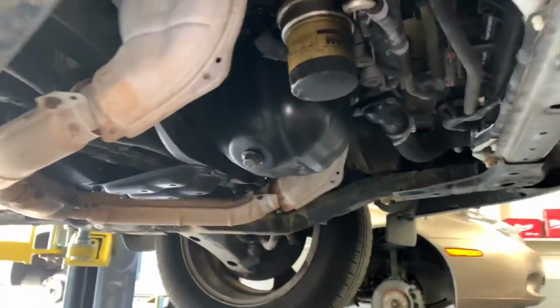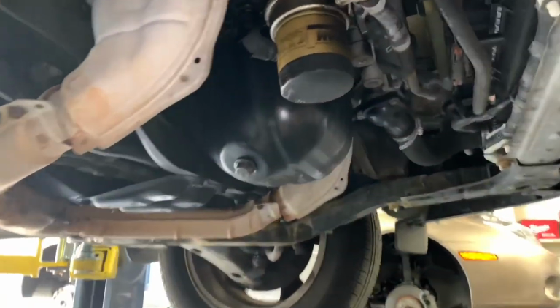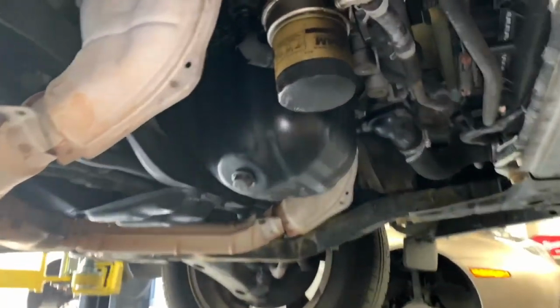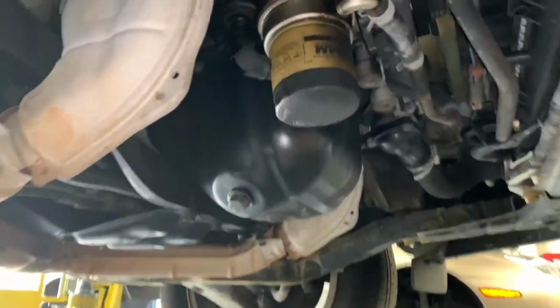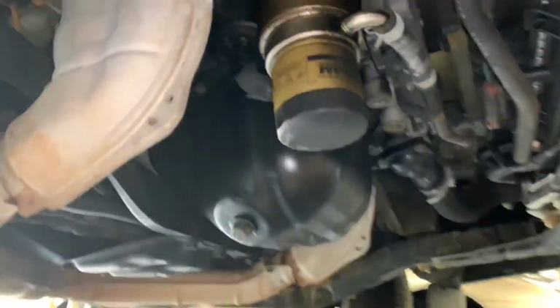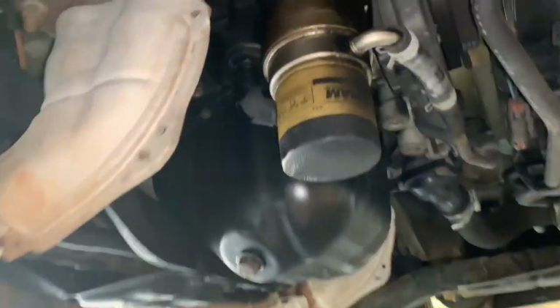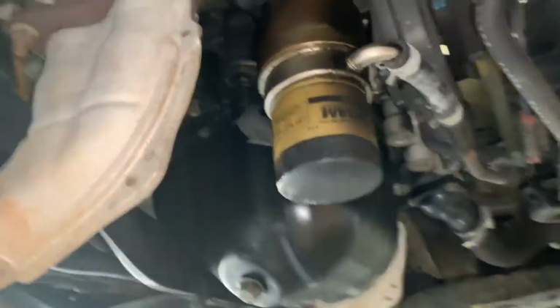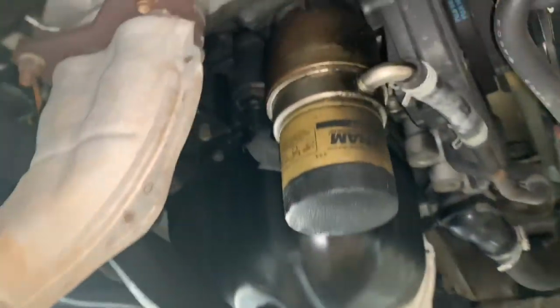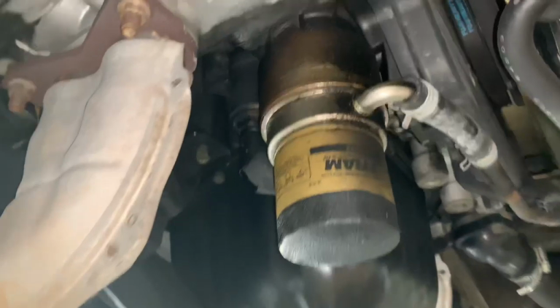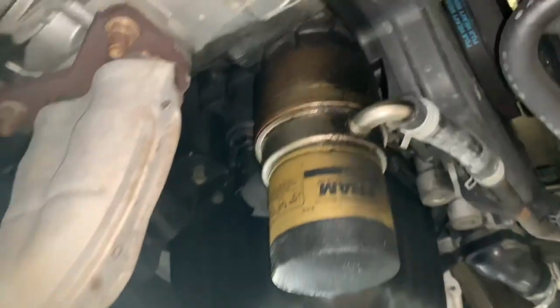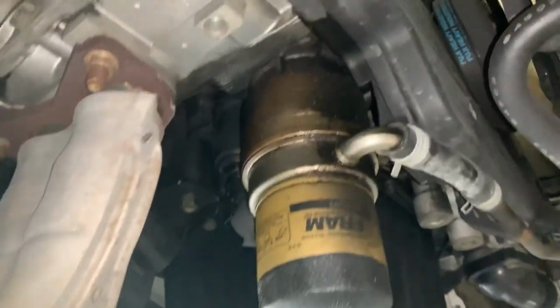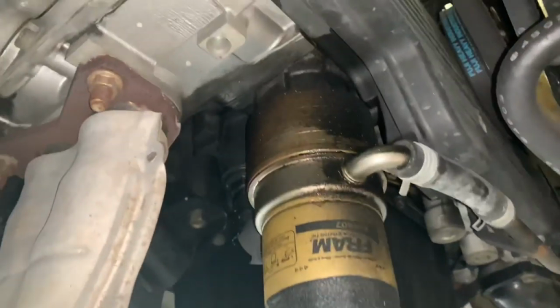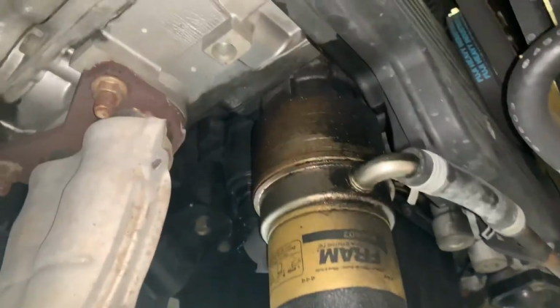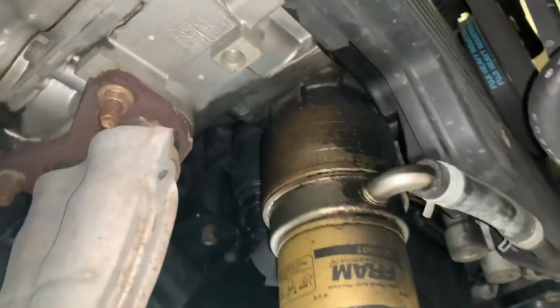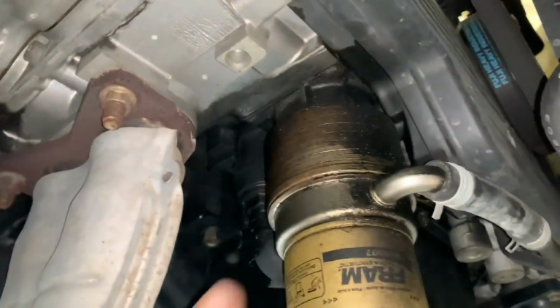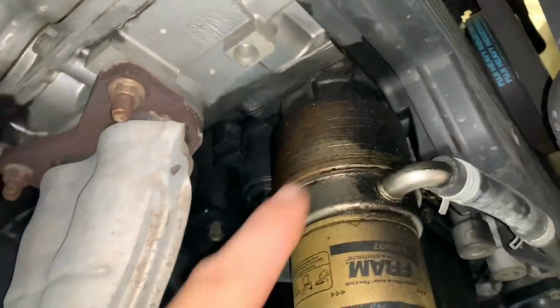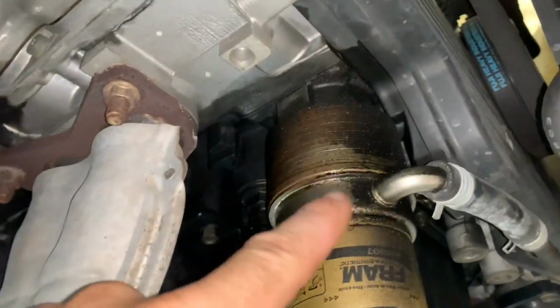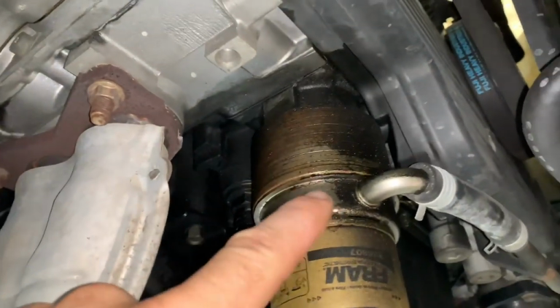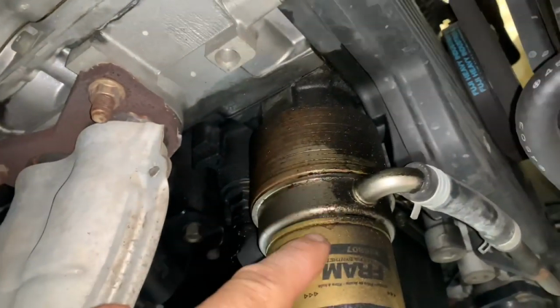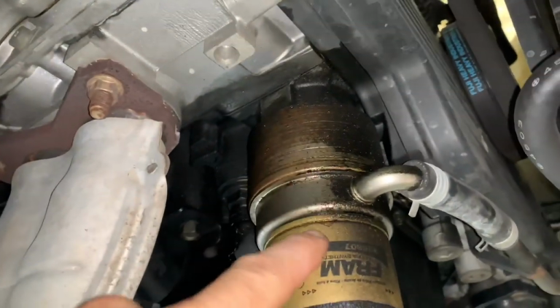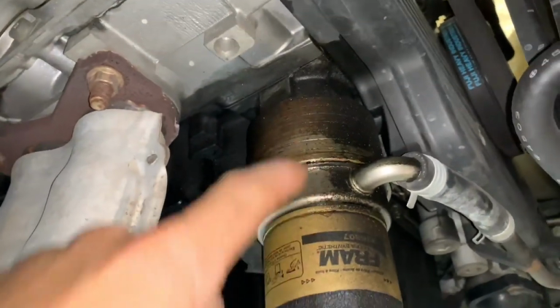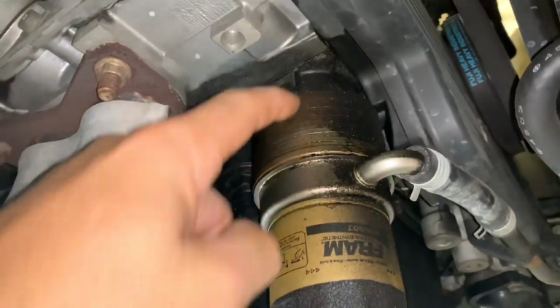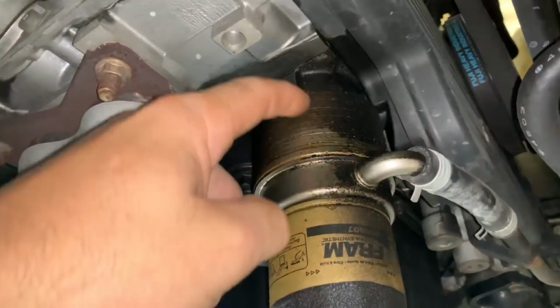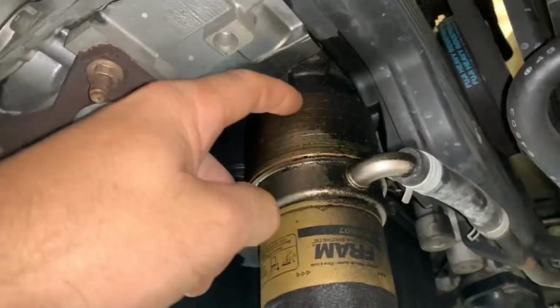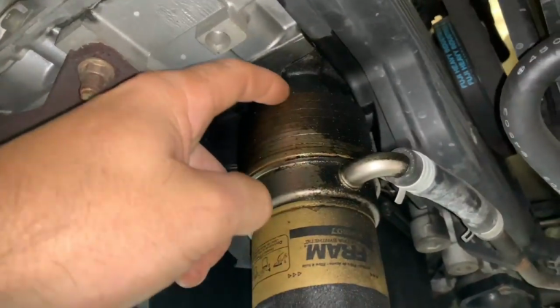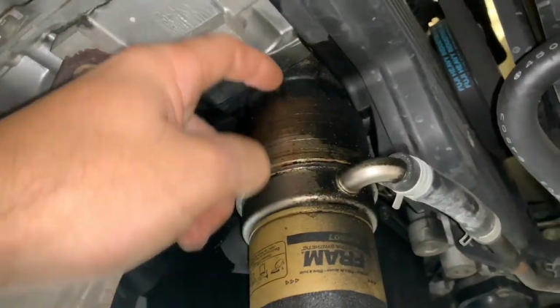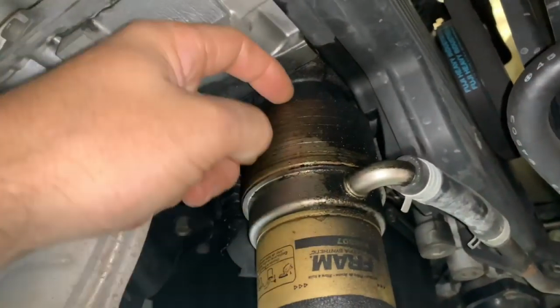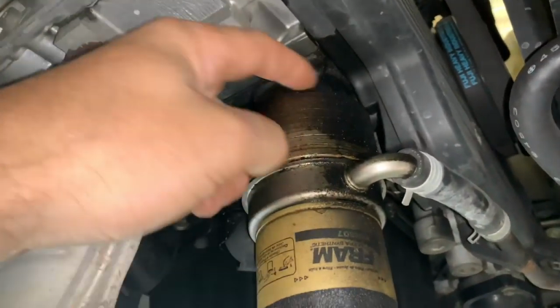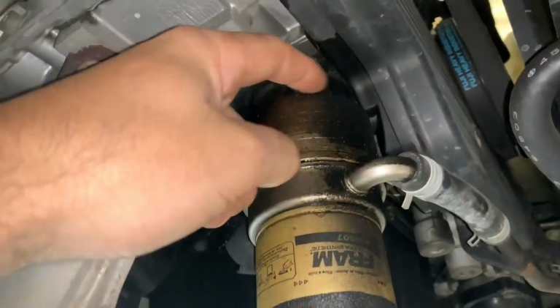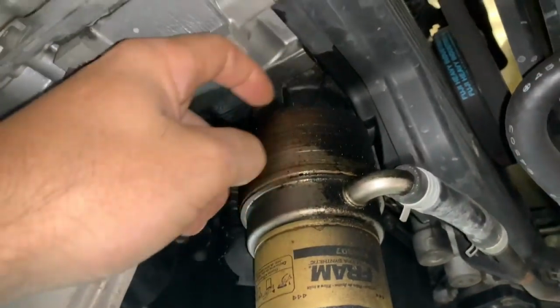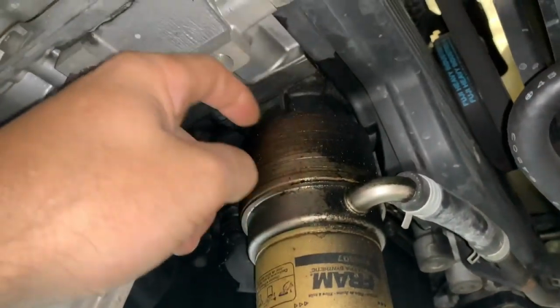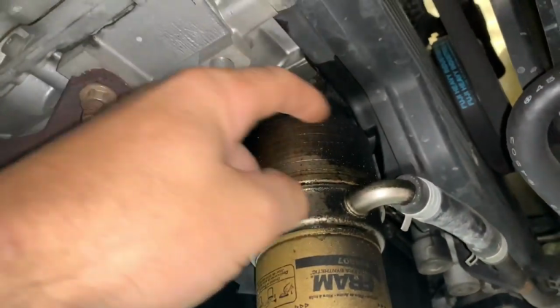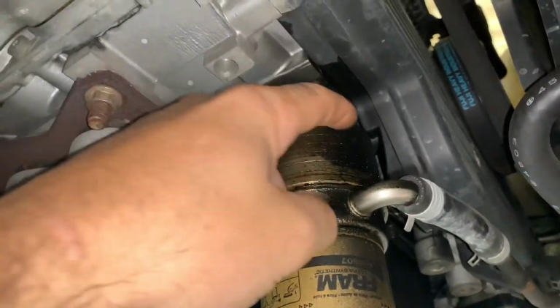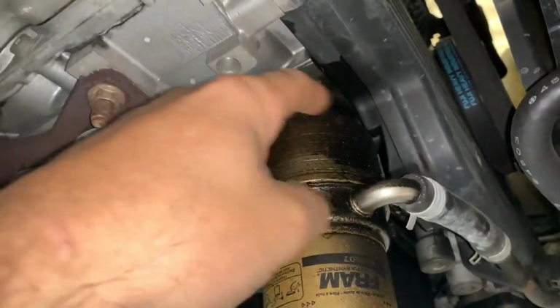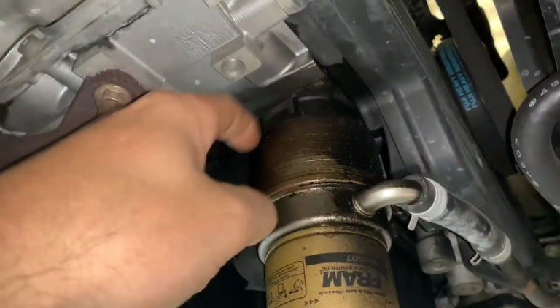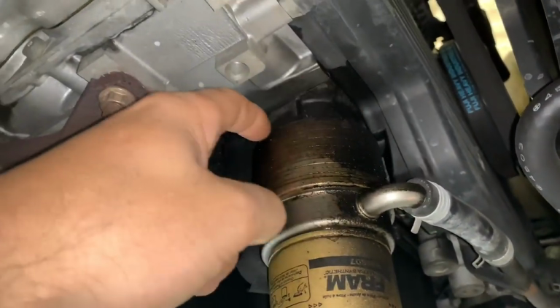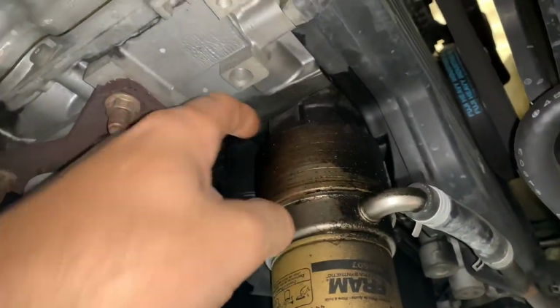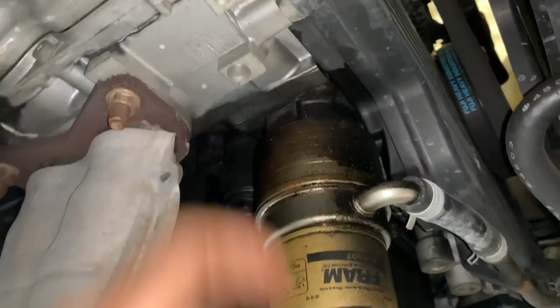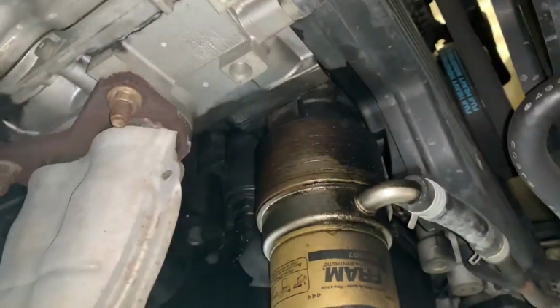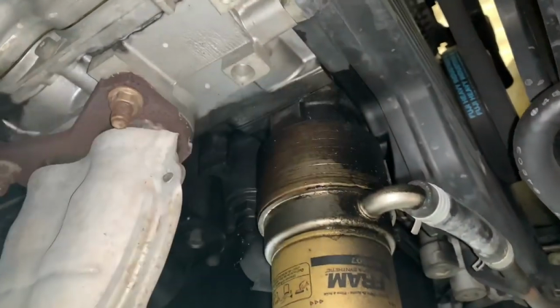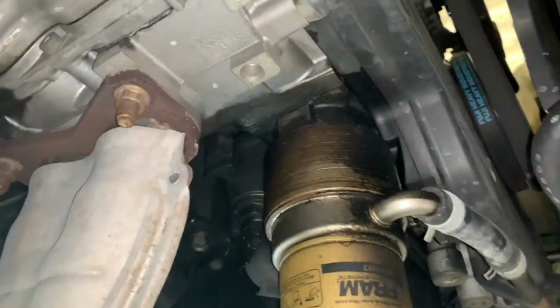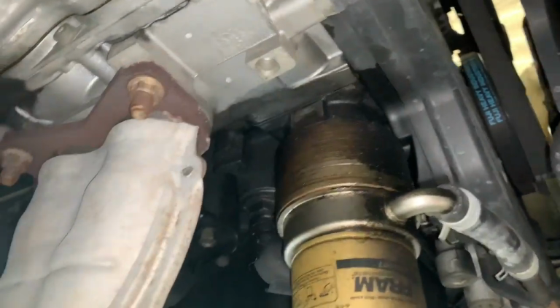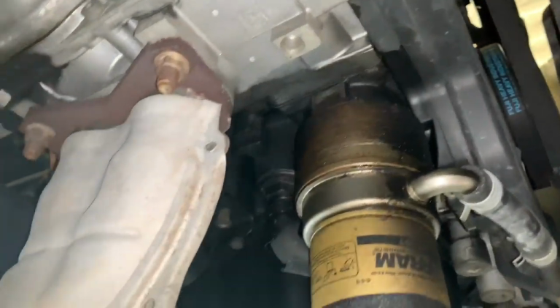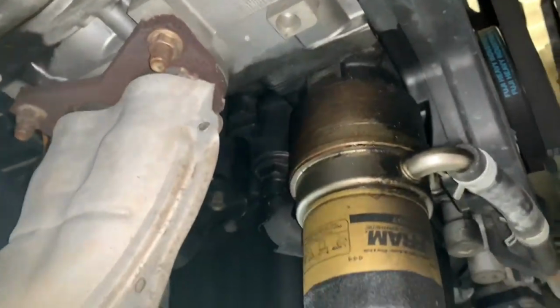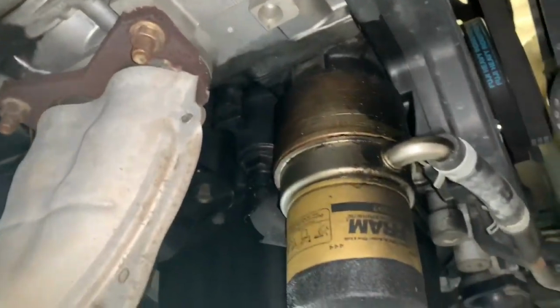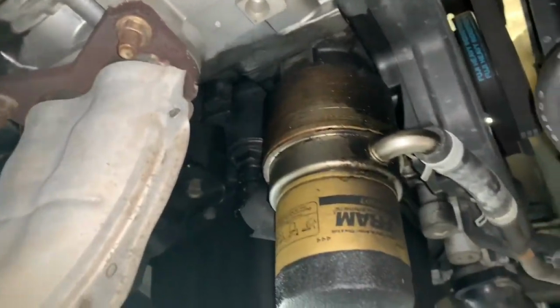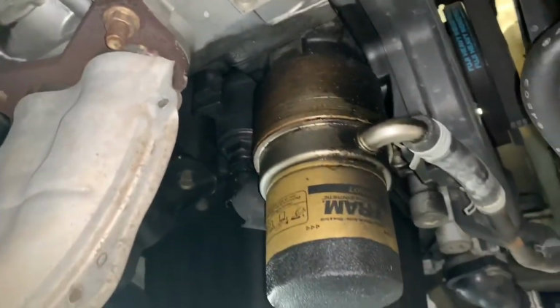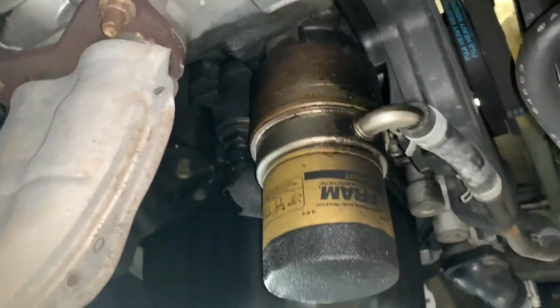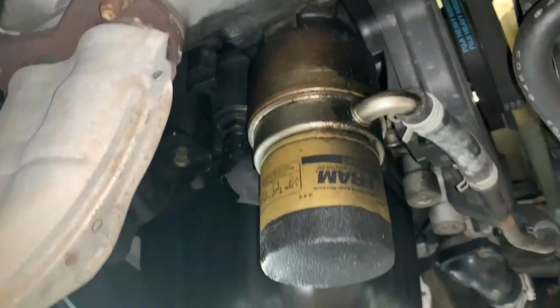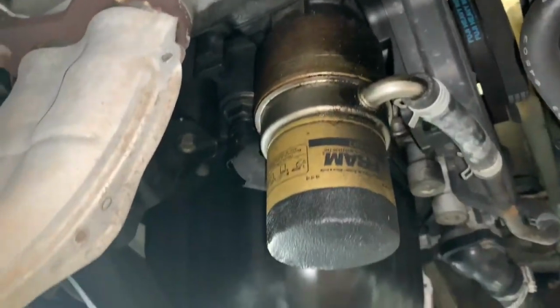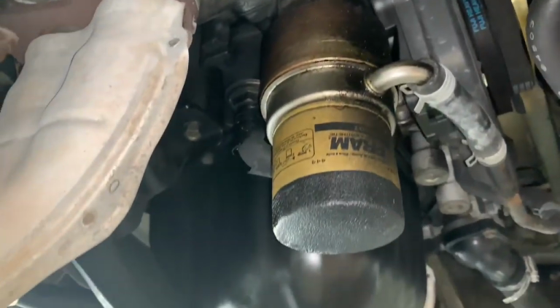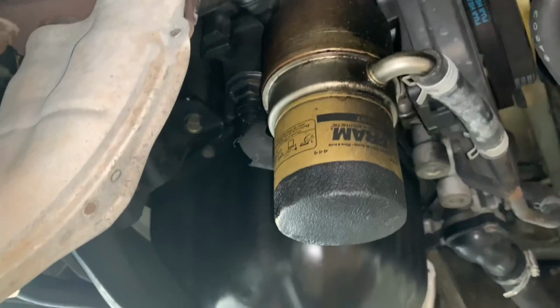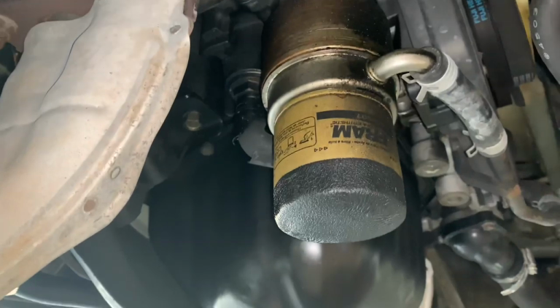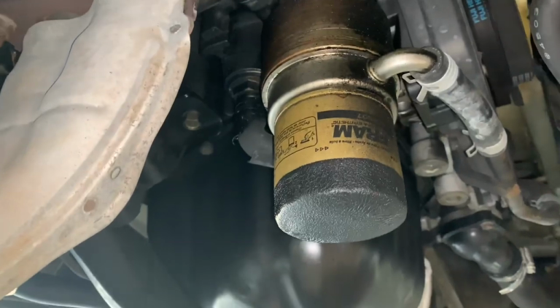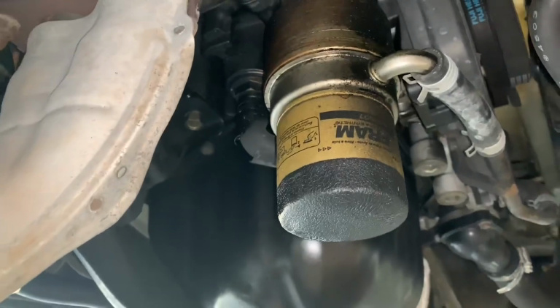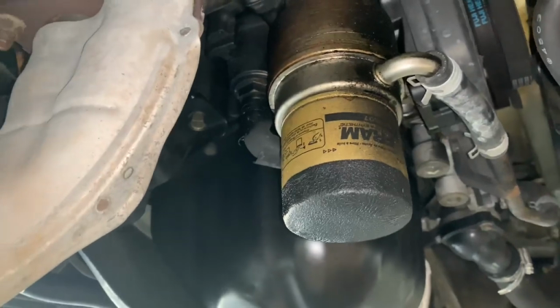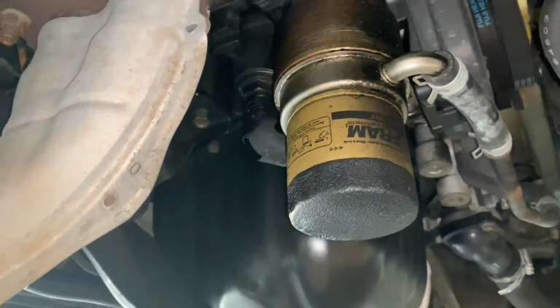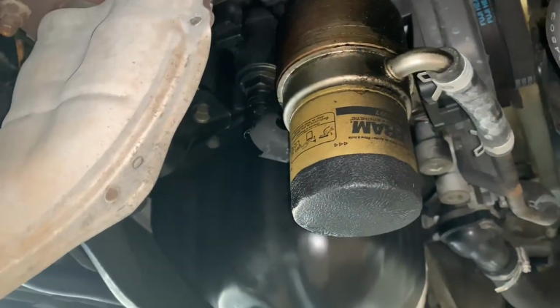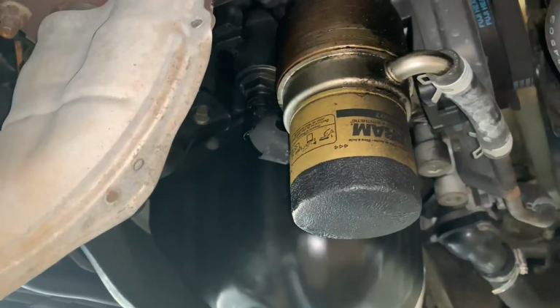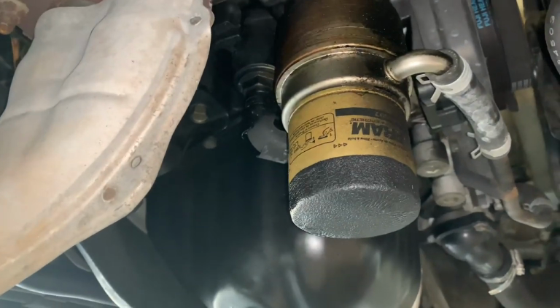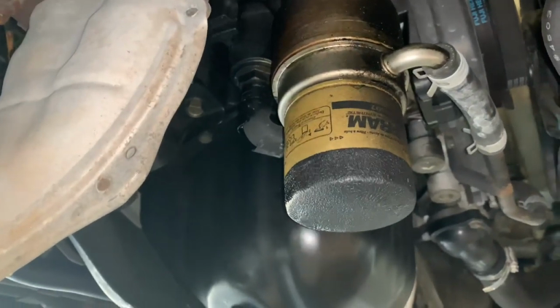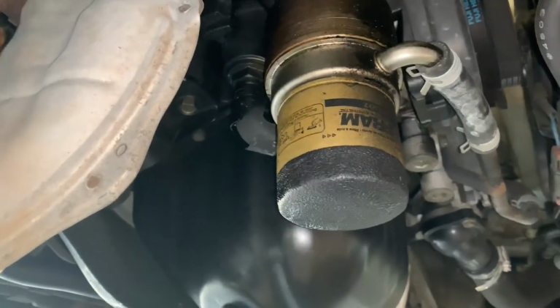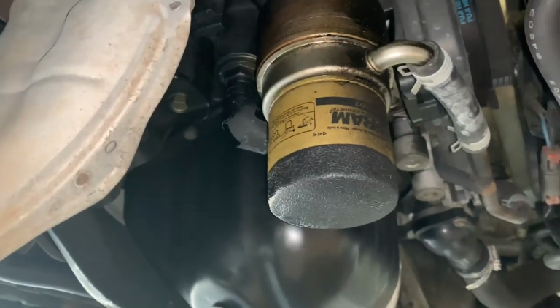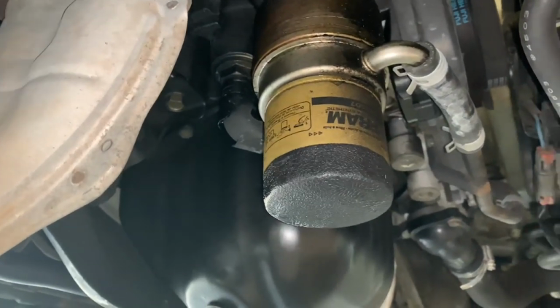Right here where the oil filter is, just above it, is the oil cooler, and the o-ring here on the top leaks. I'm going to show you how to change that o-ring out.